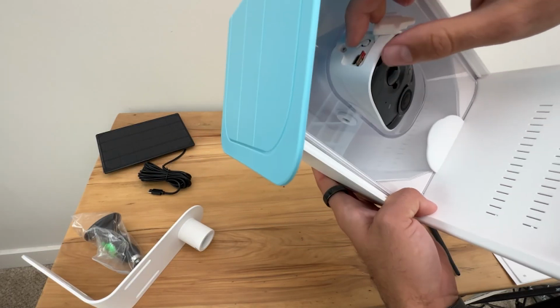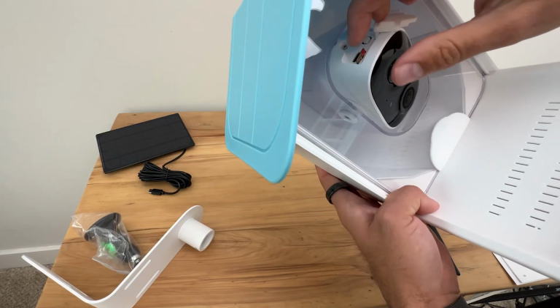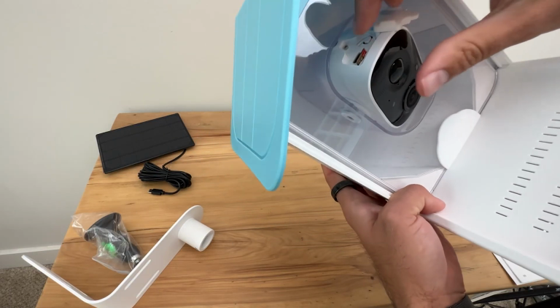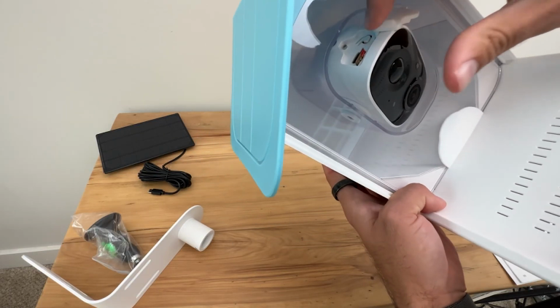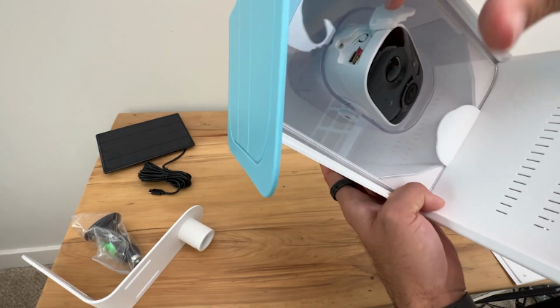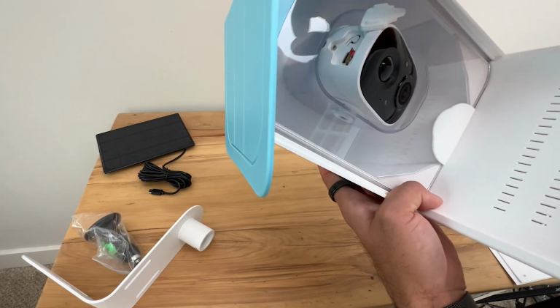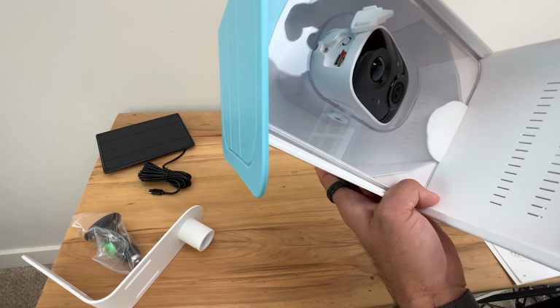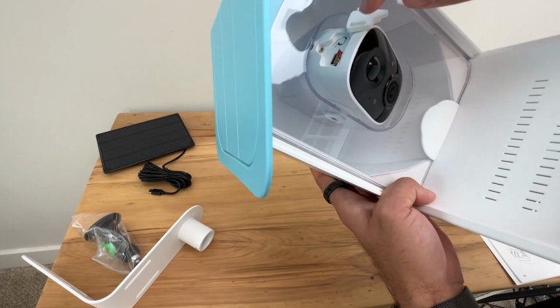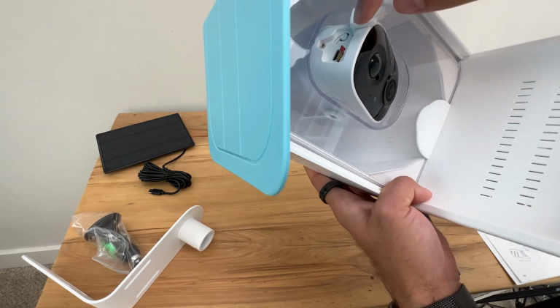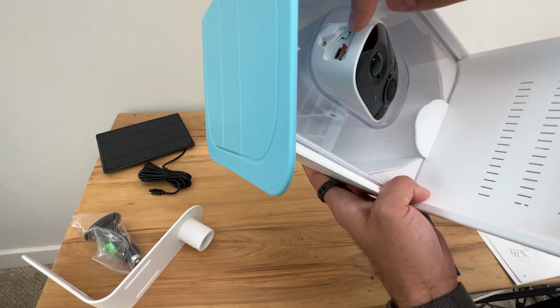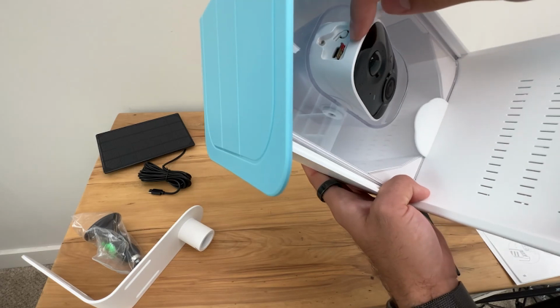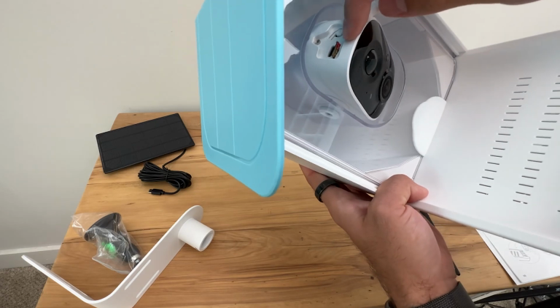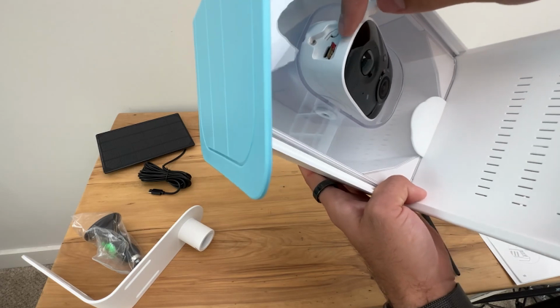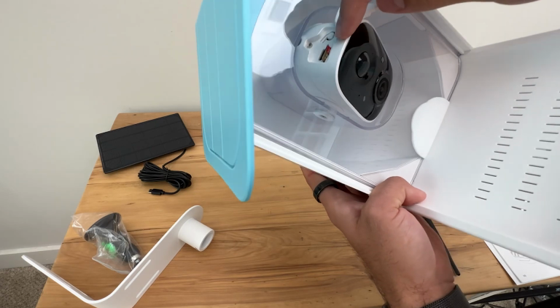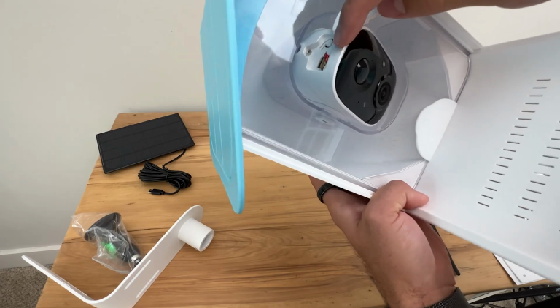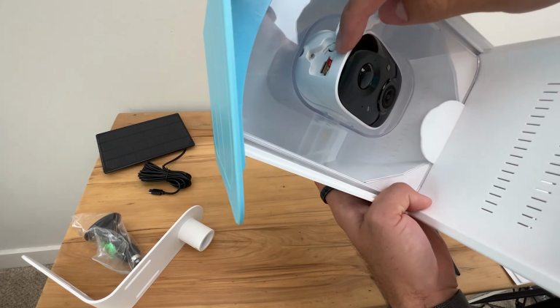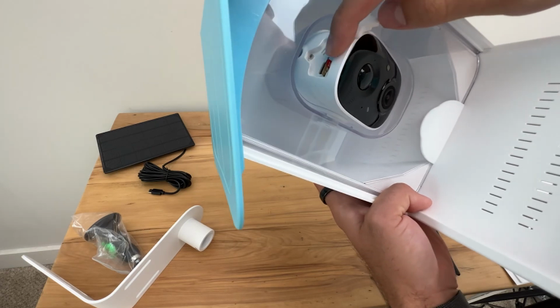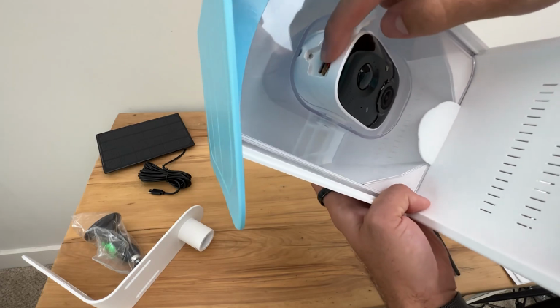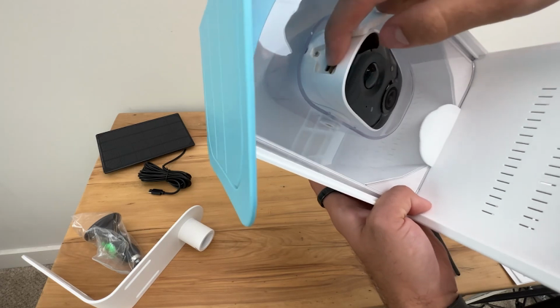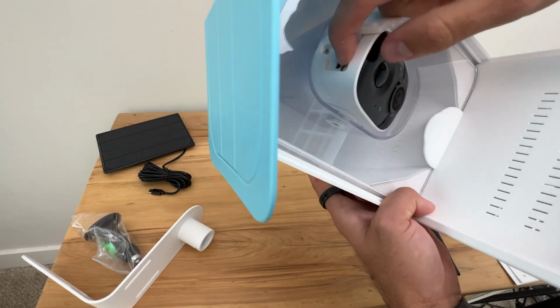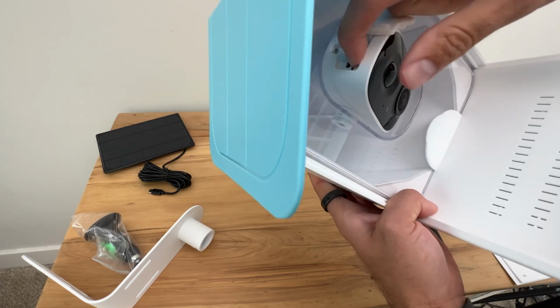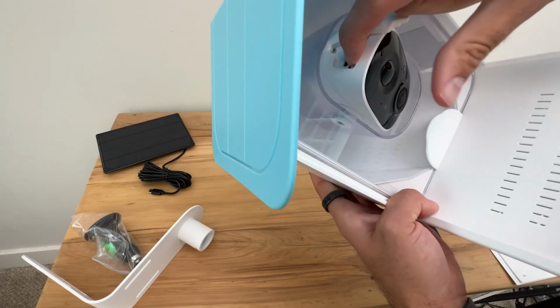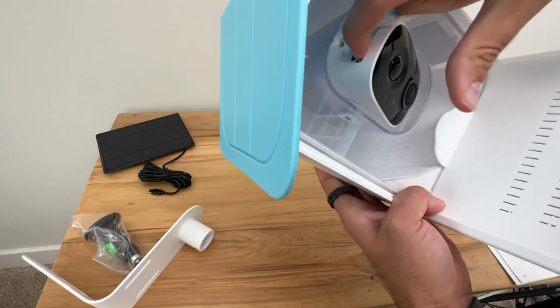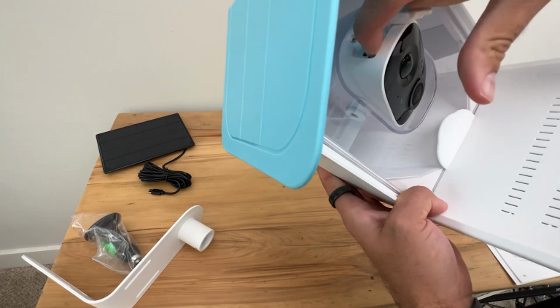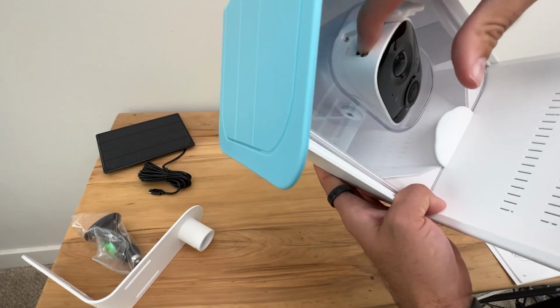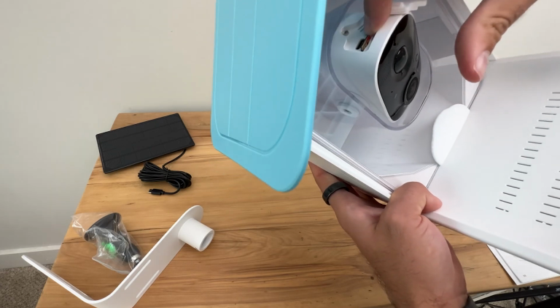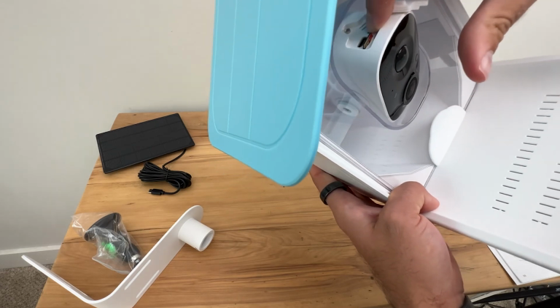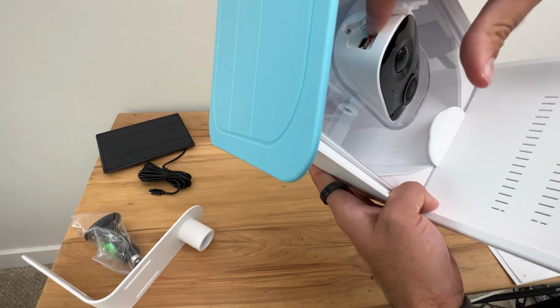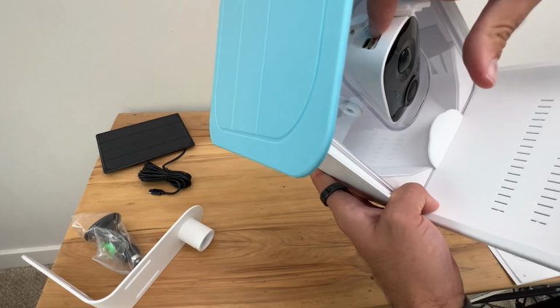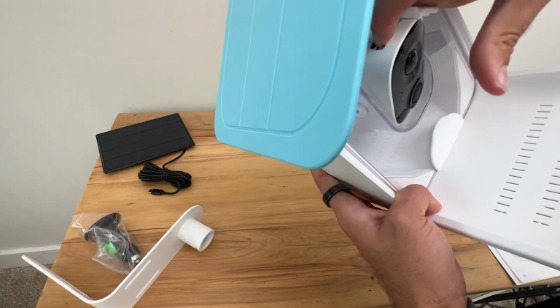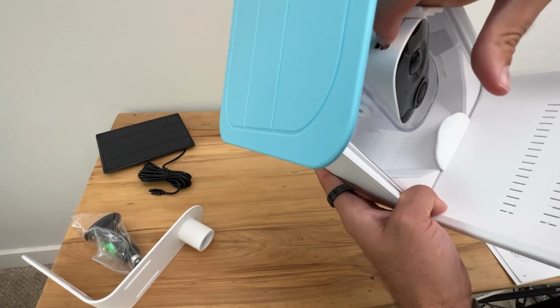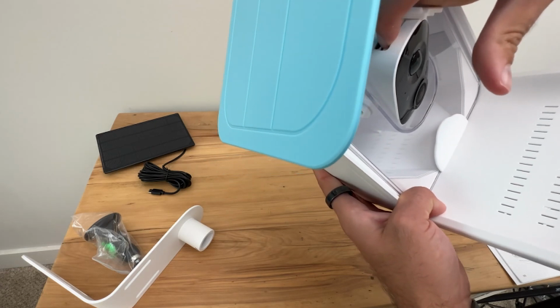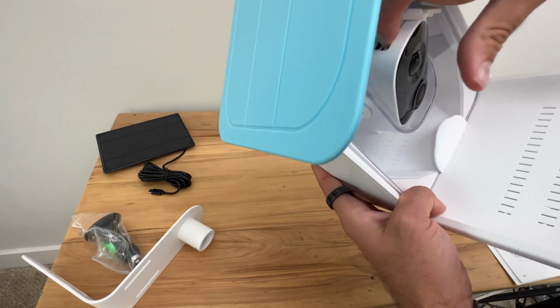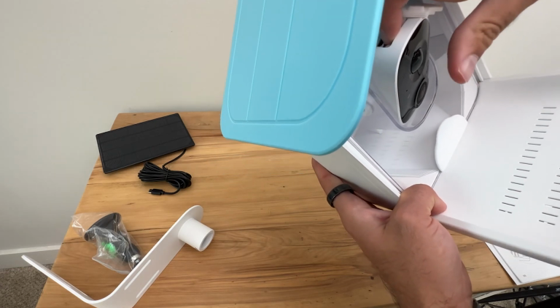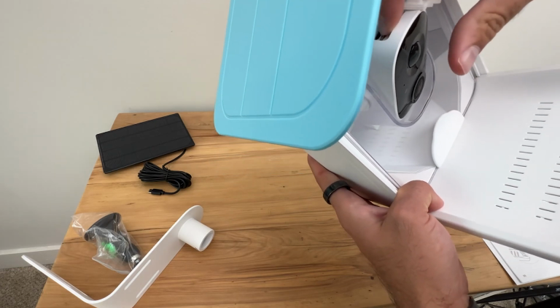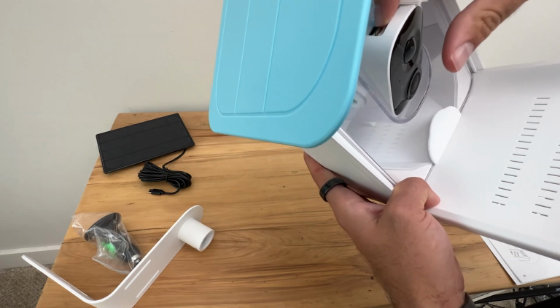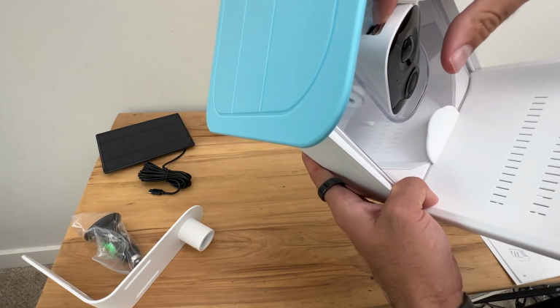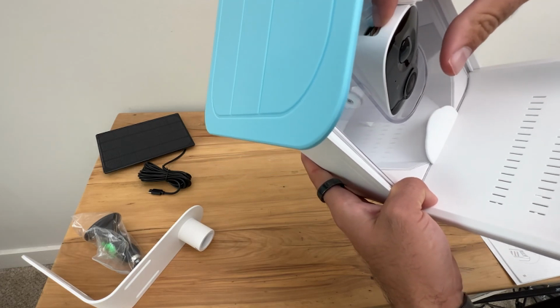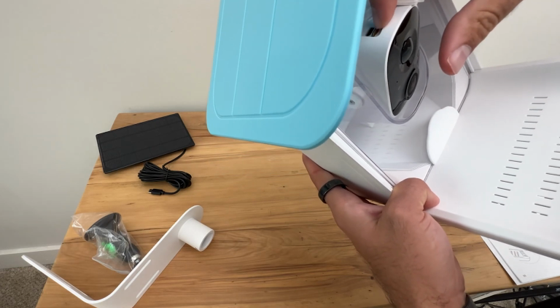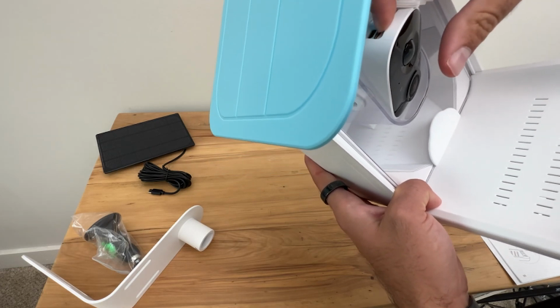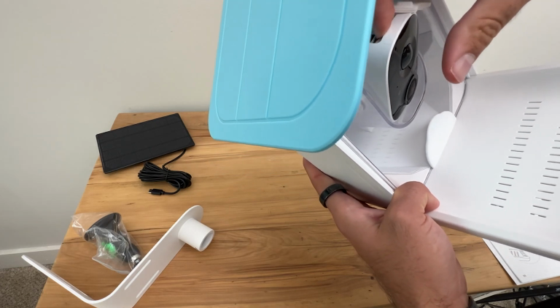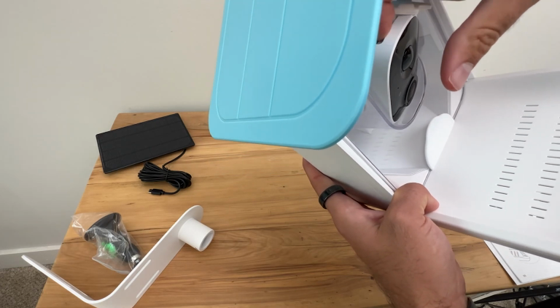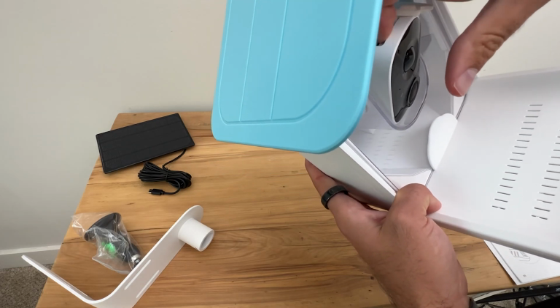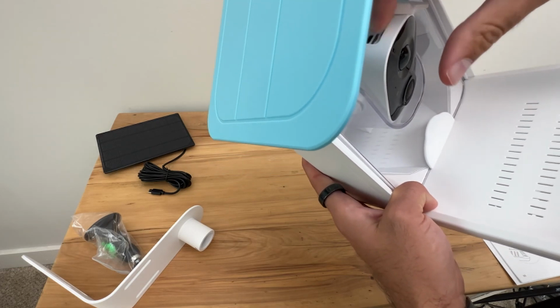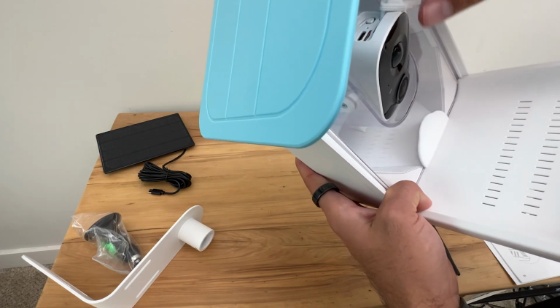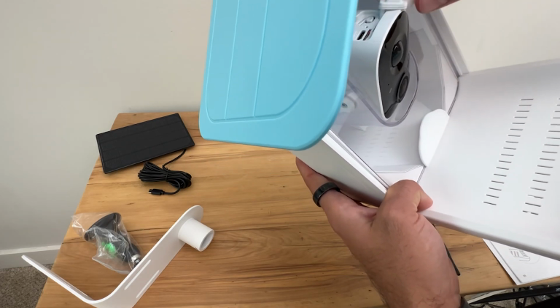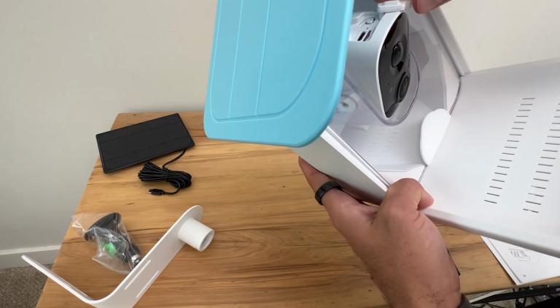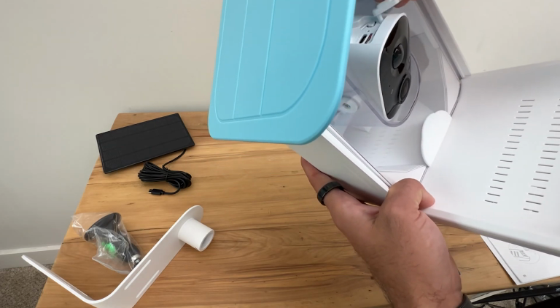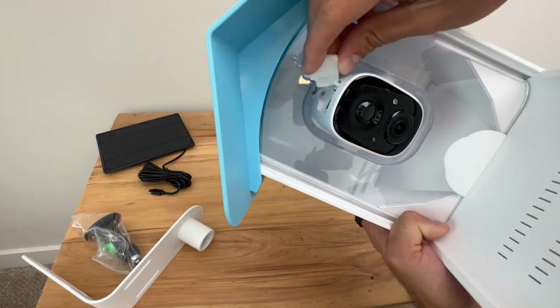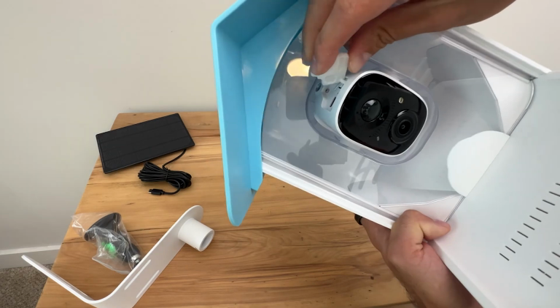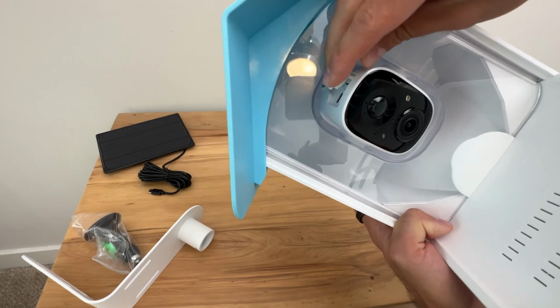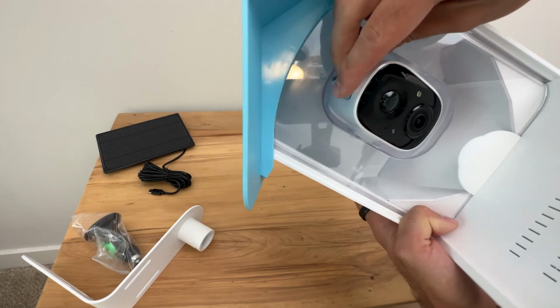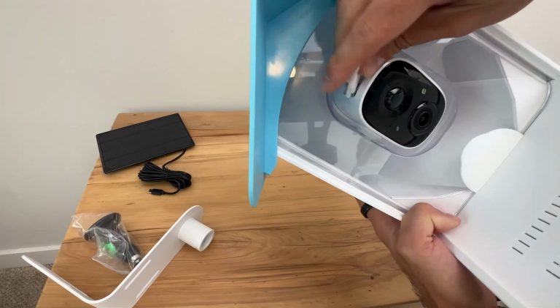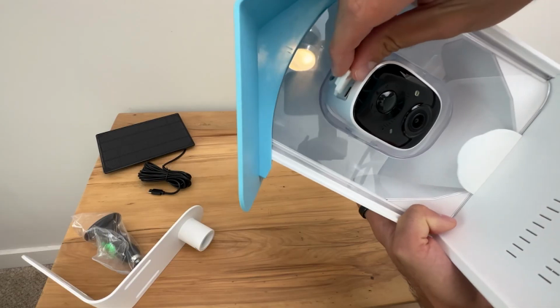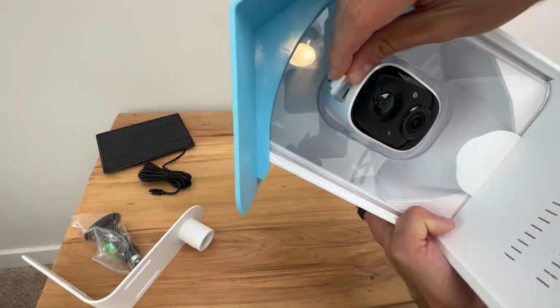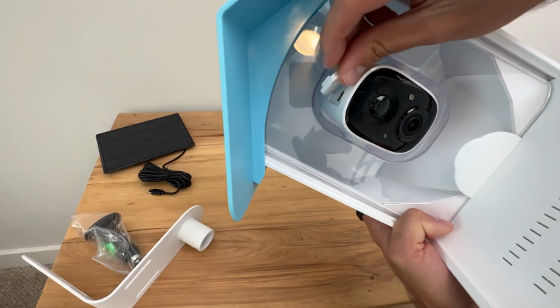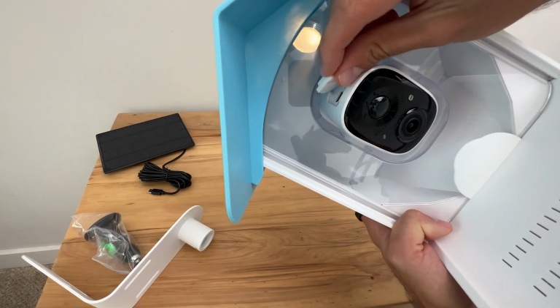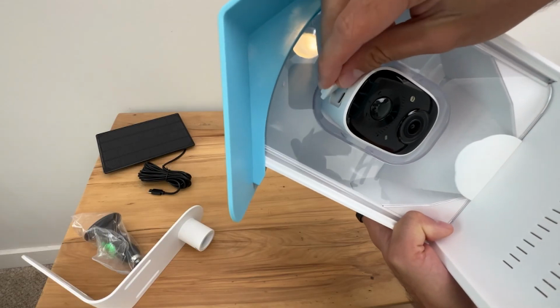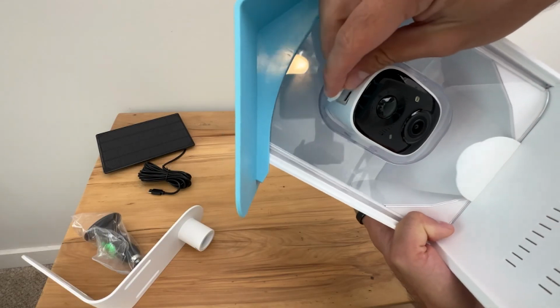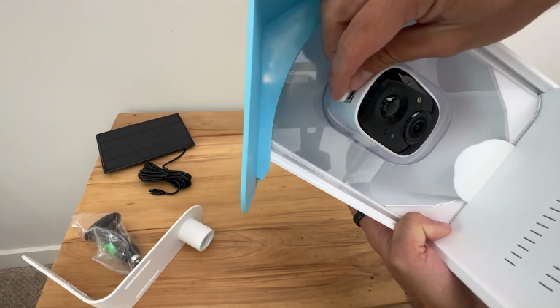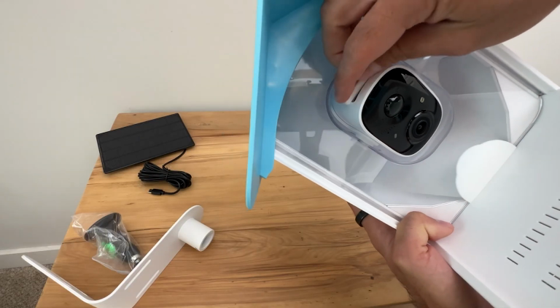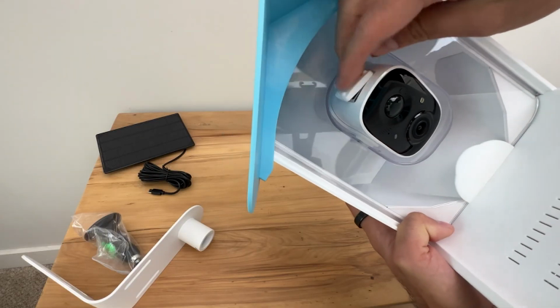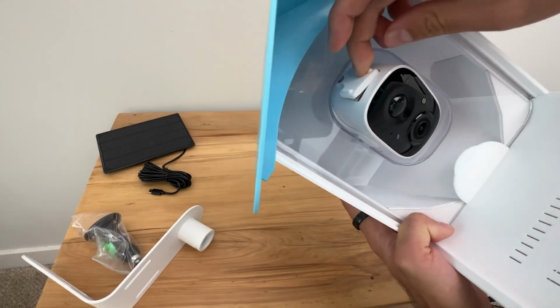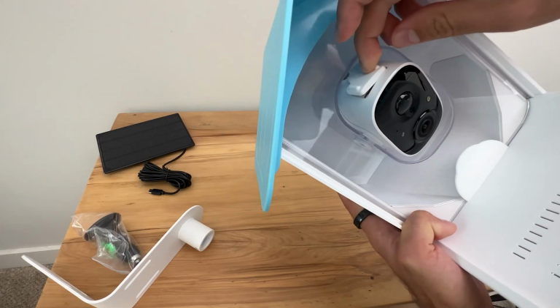You face the front of it towards yourself and you push down. Then you can put this on top and secure it.